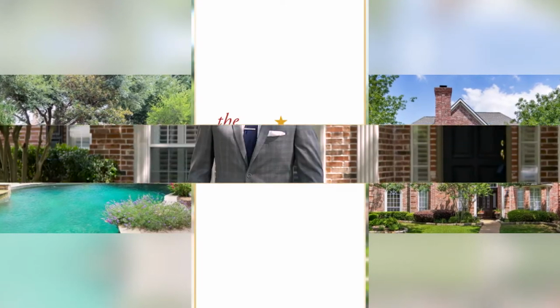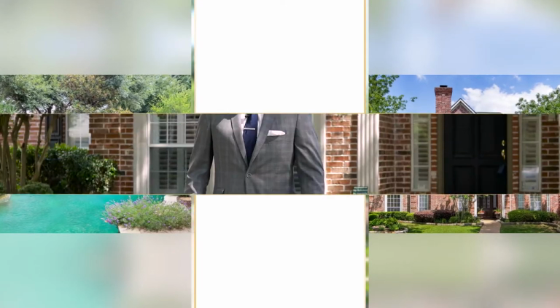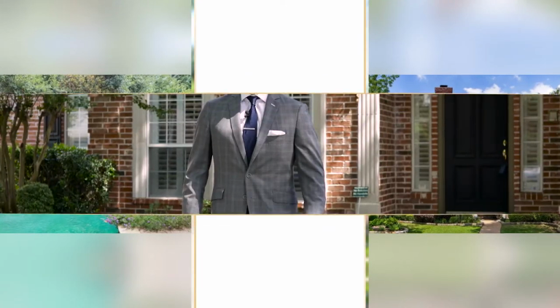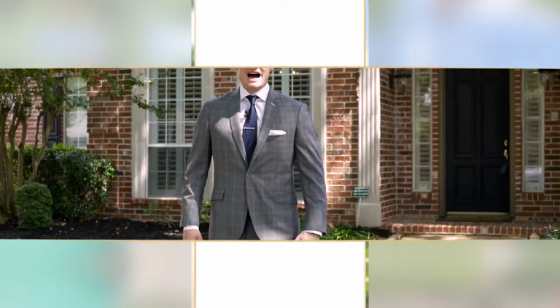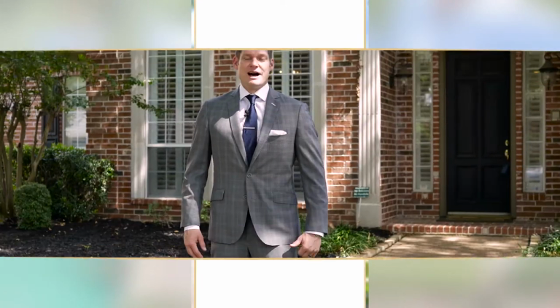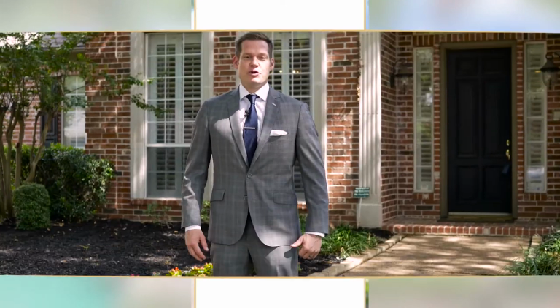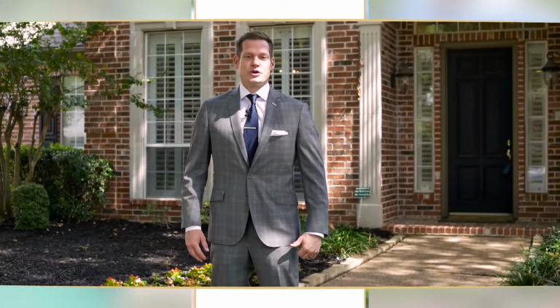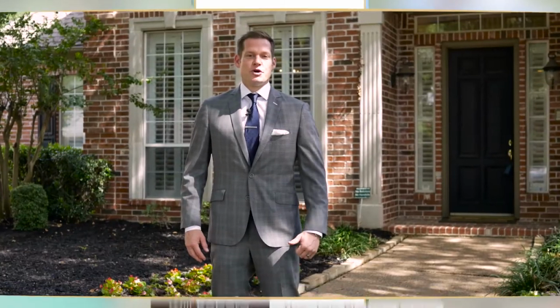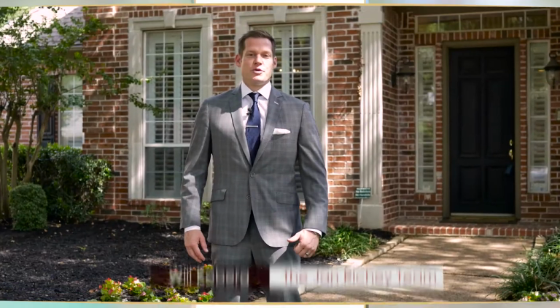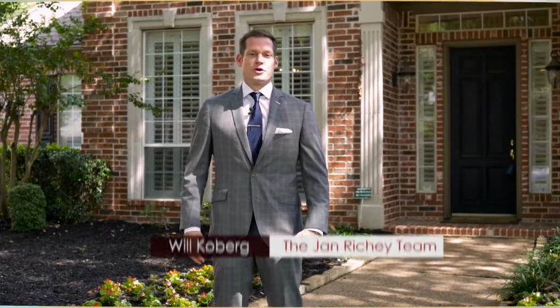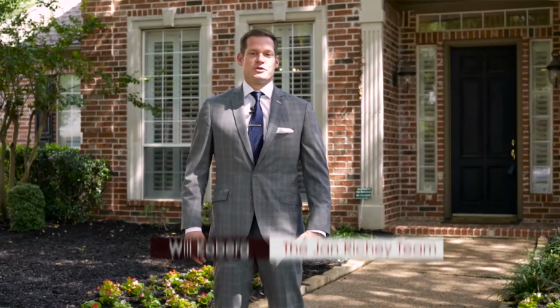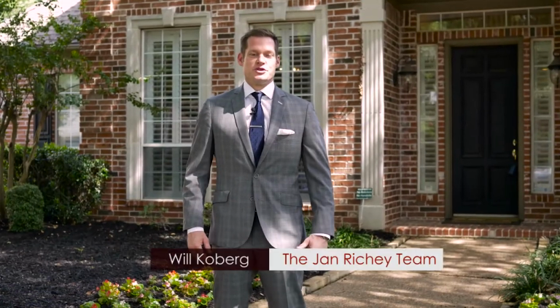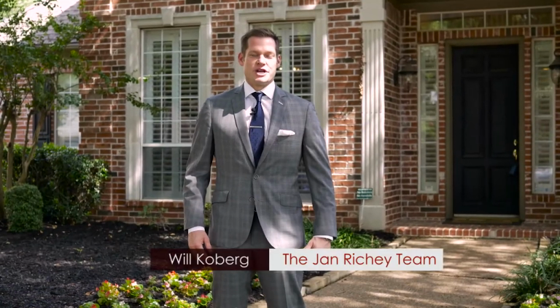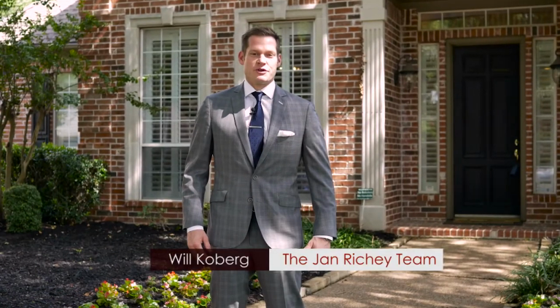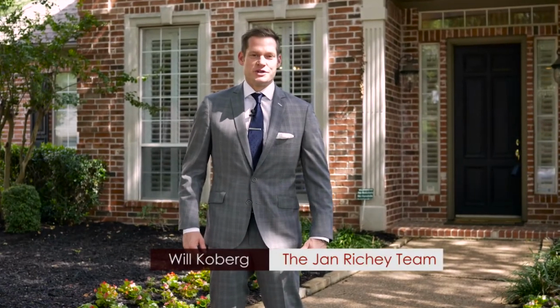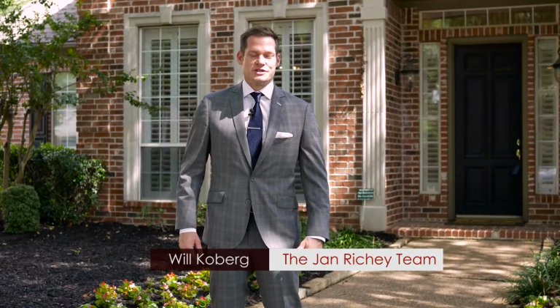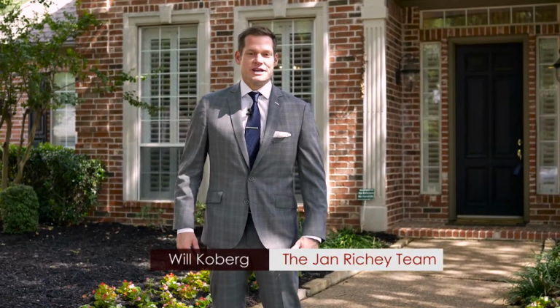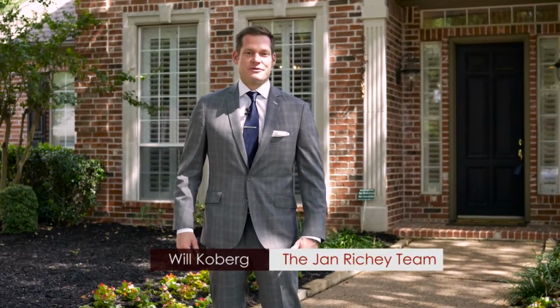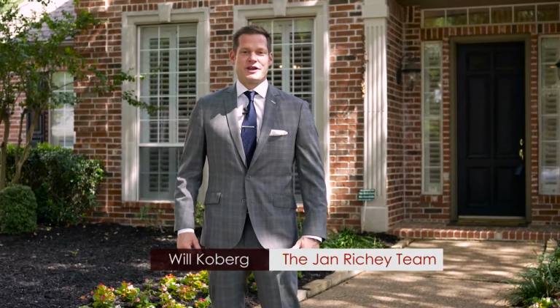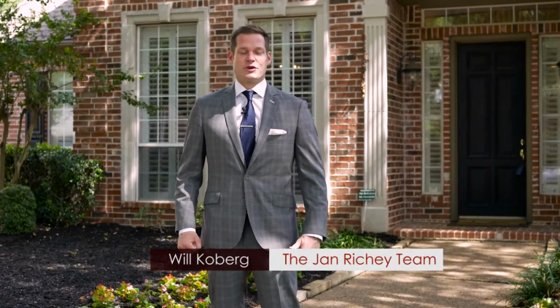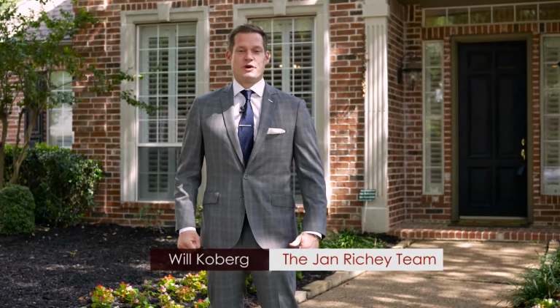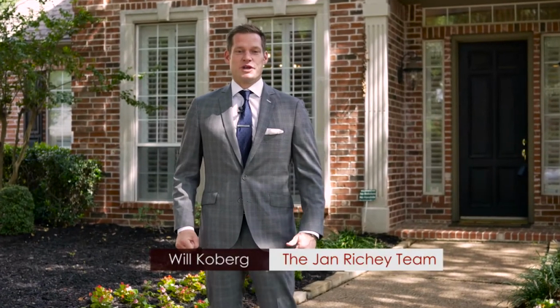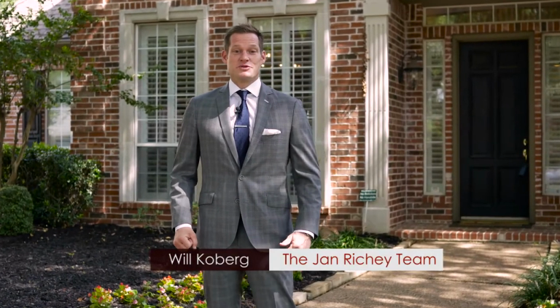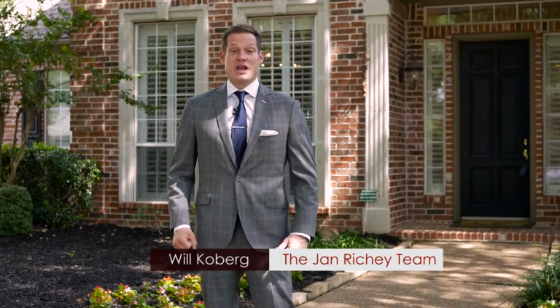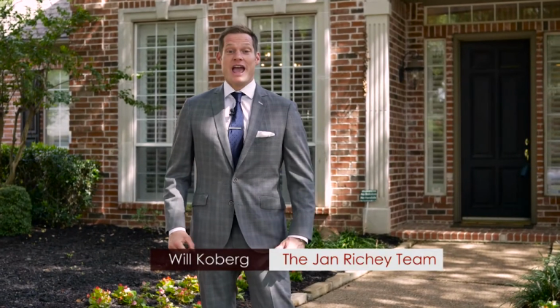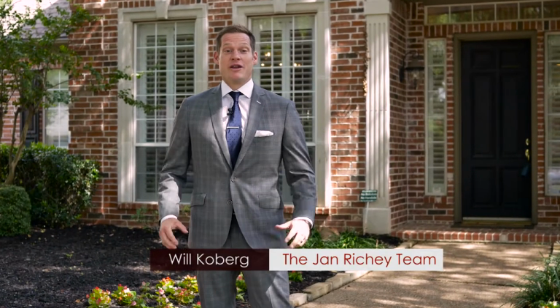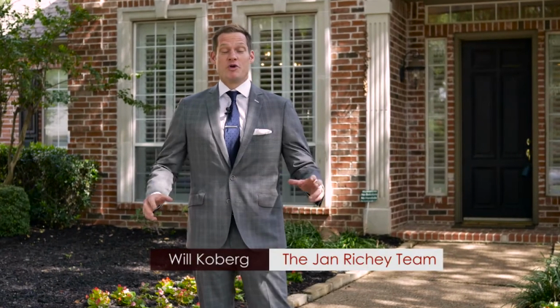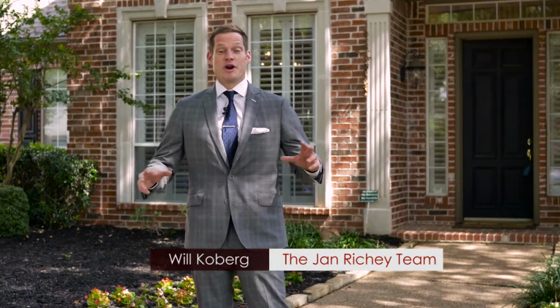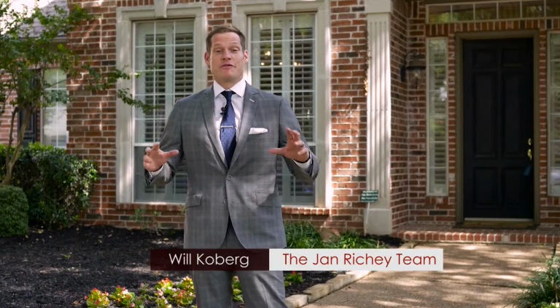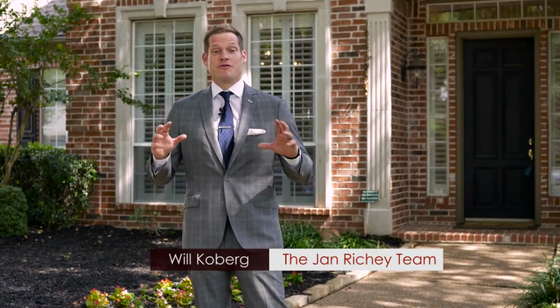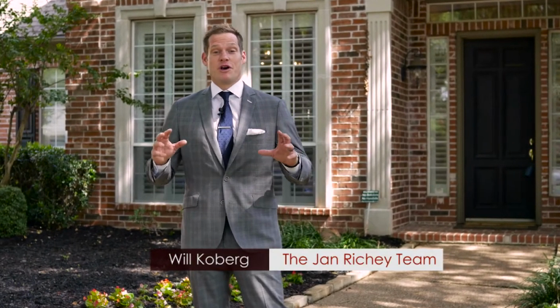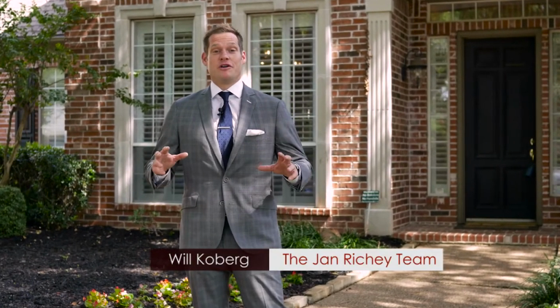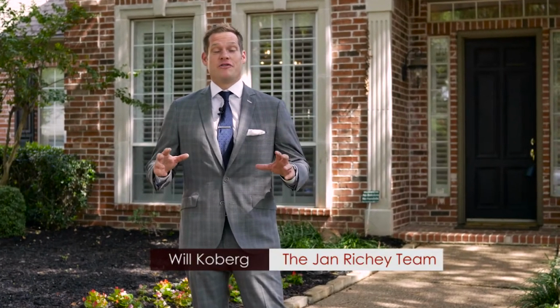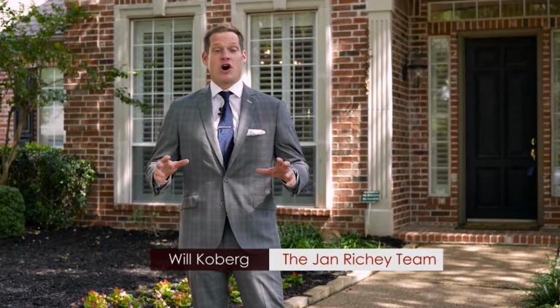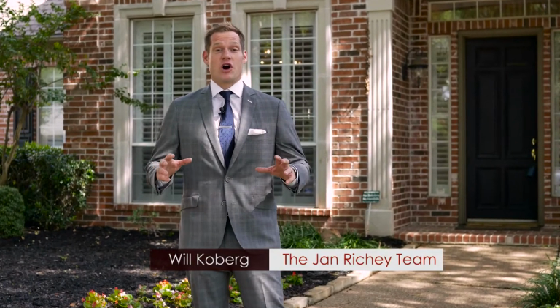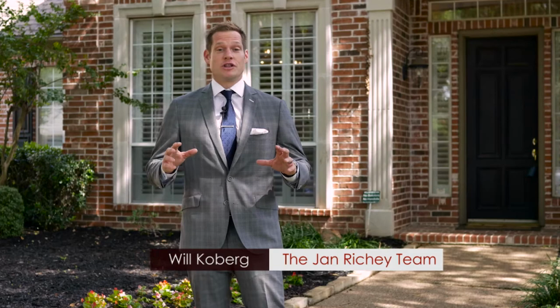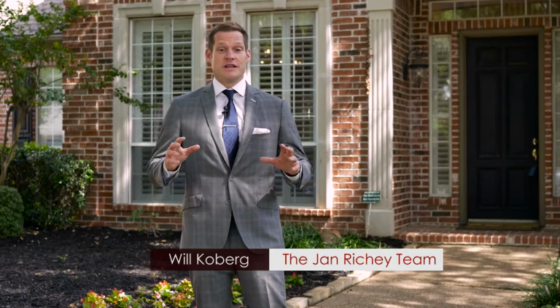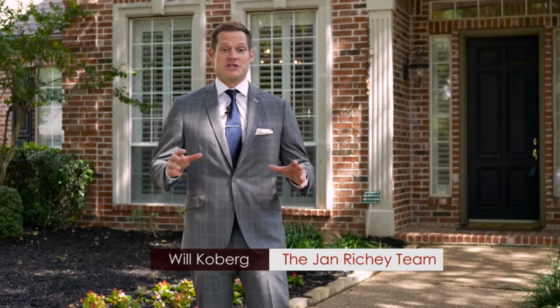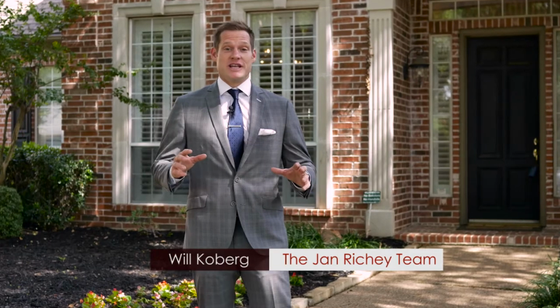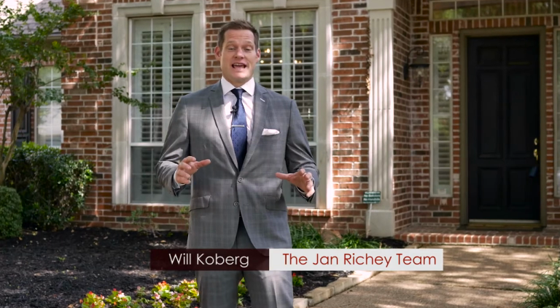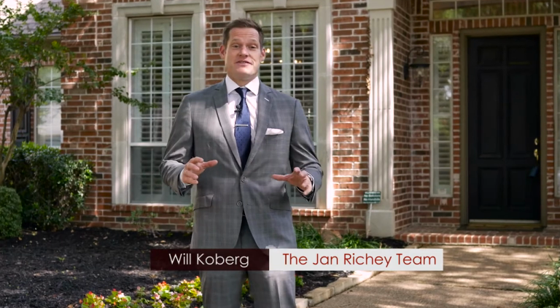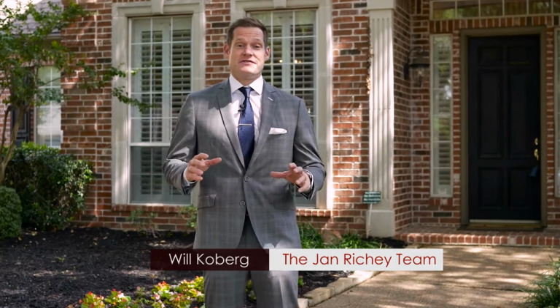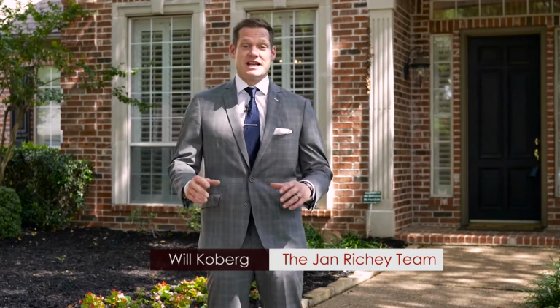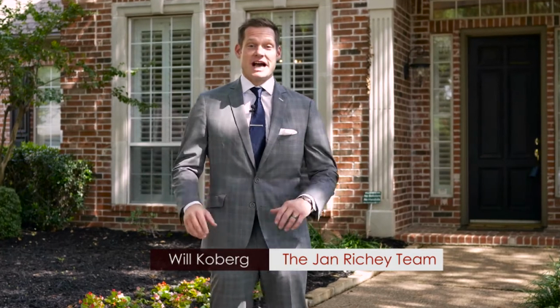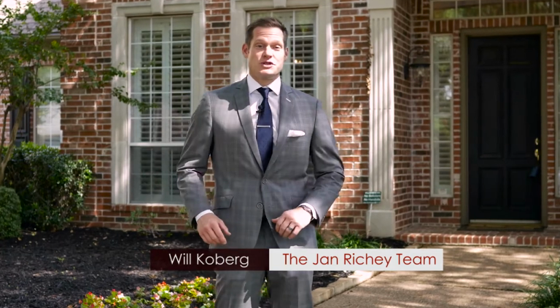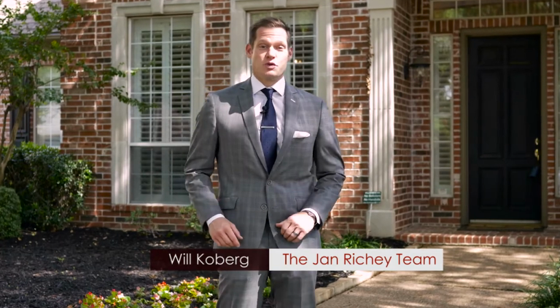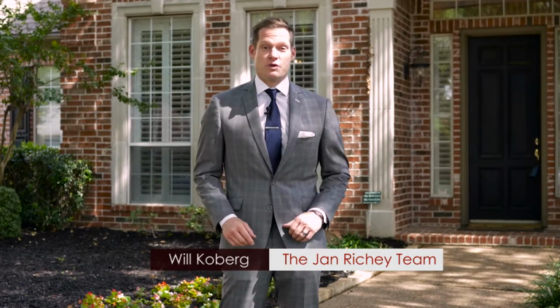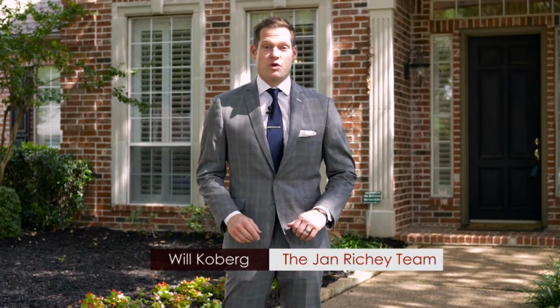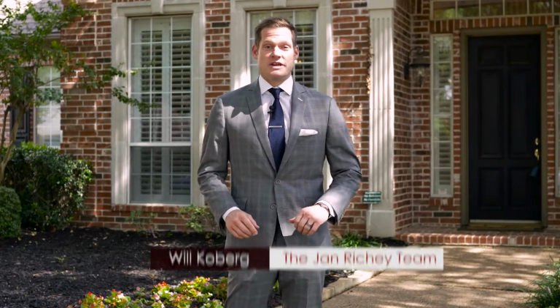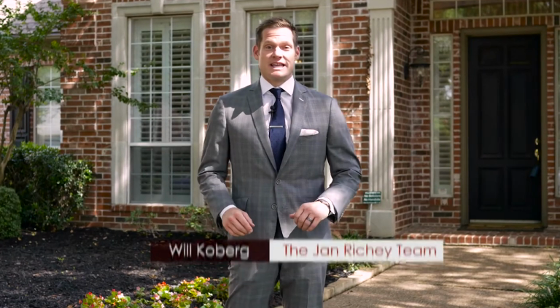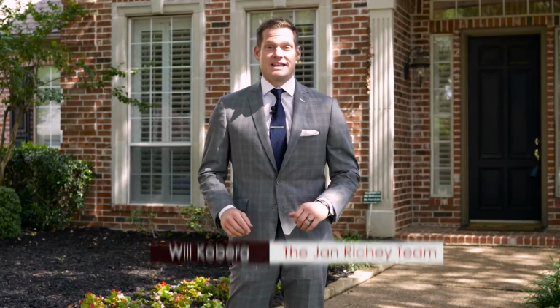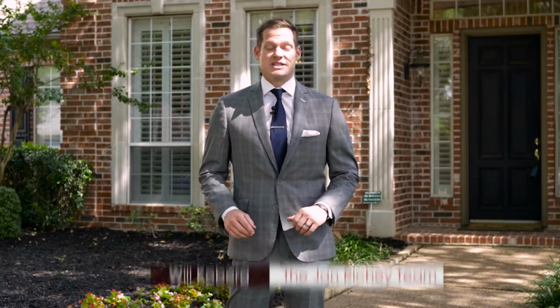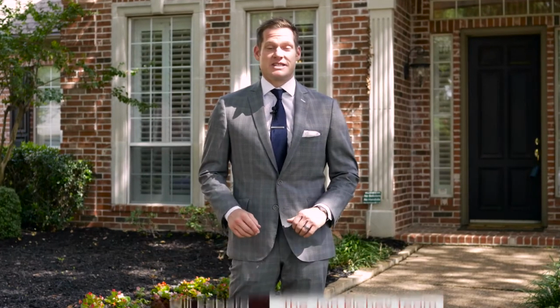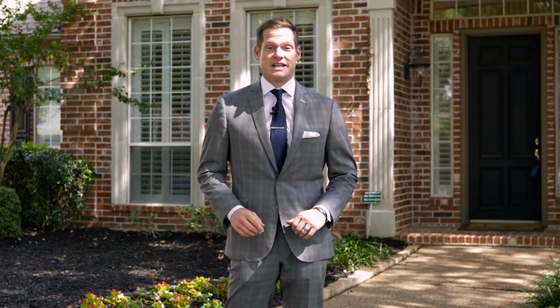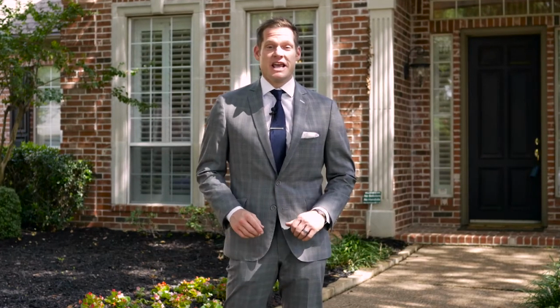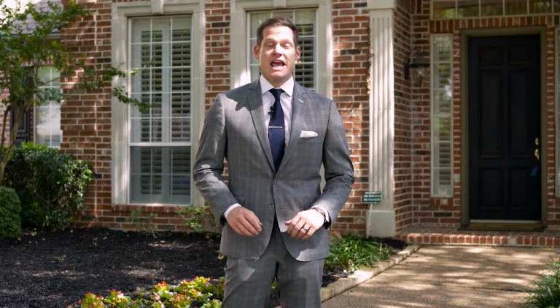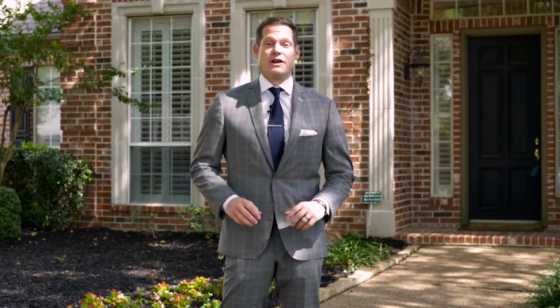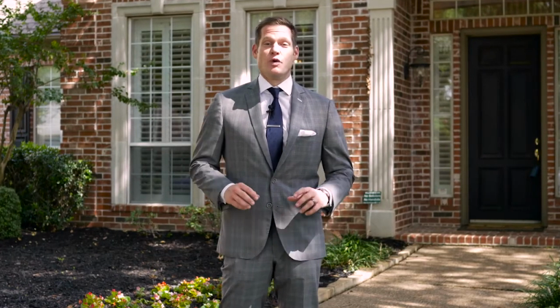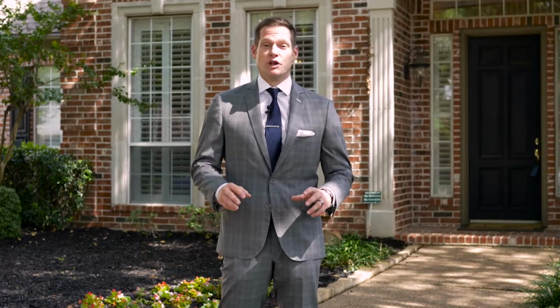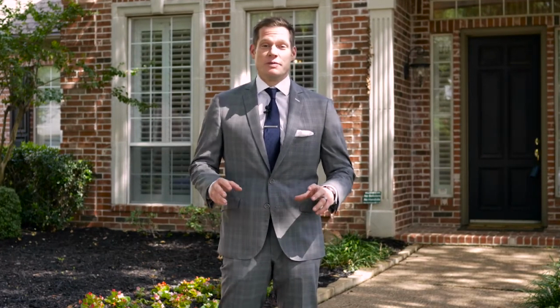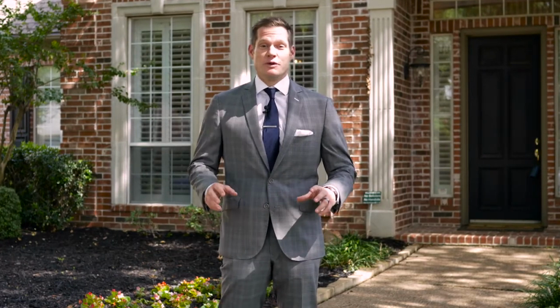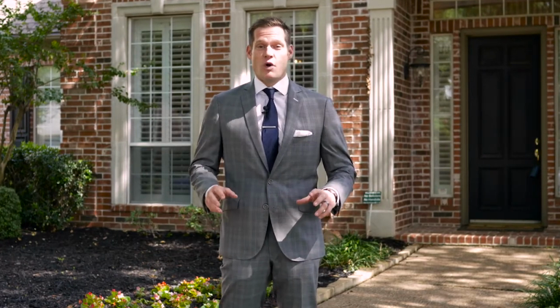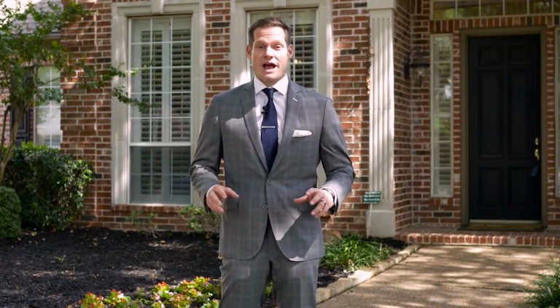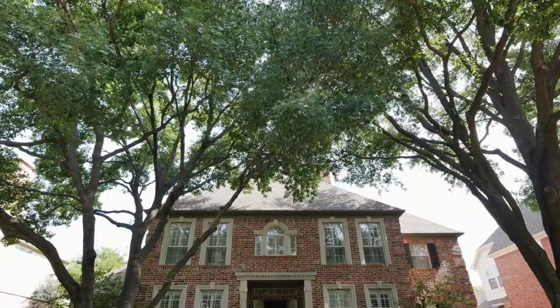Hi, I'm Will Kilburg with the Jan Rich team of Keller Williams and we're in front of our listing at 5921 Kensington in Willow Bend West.